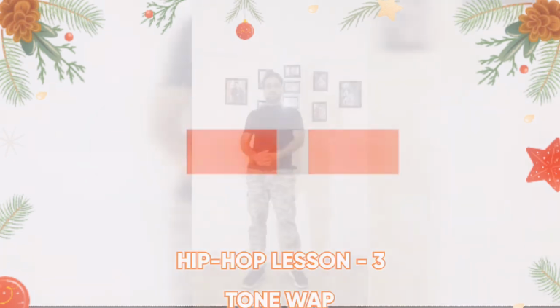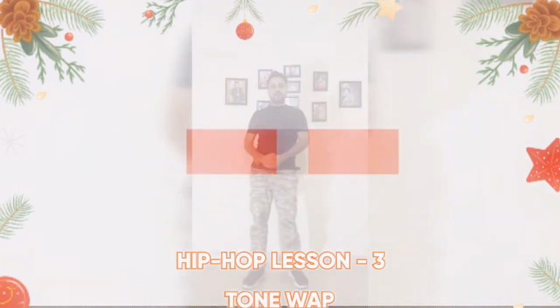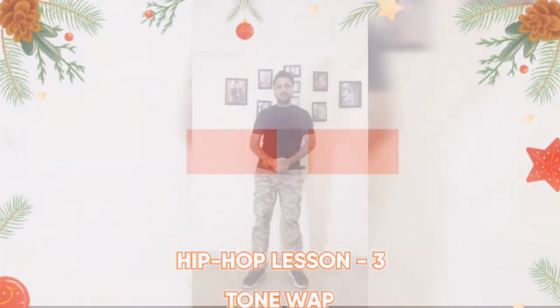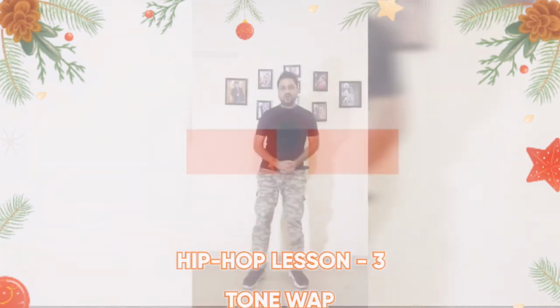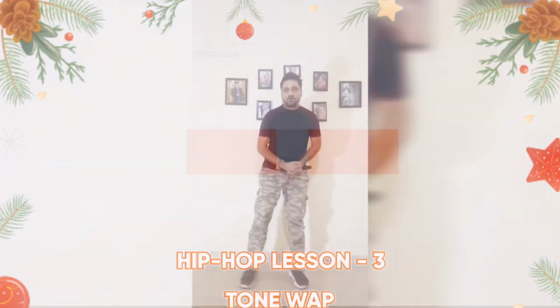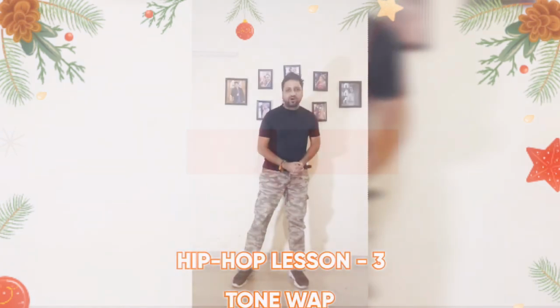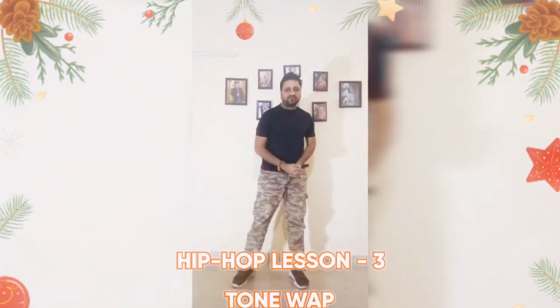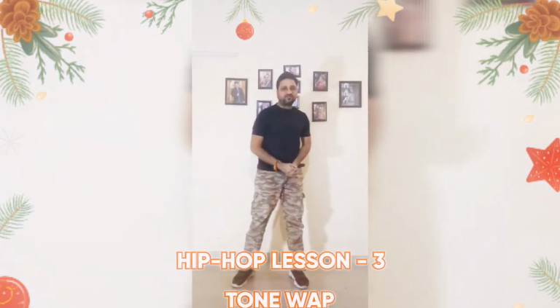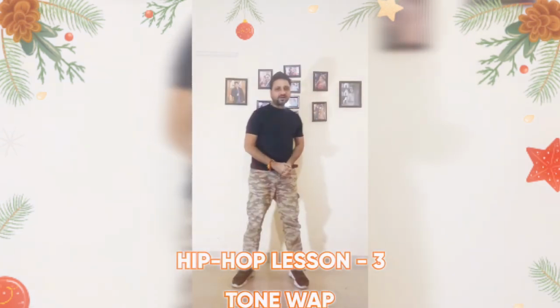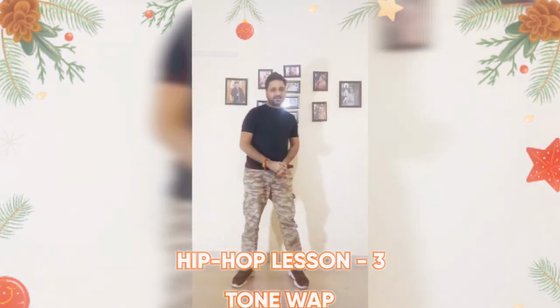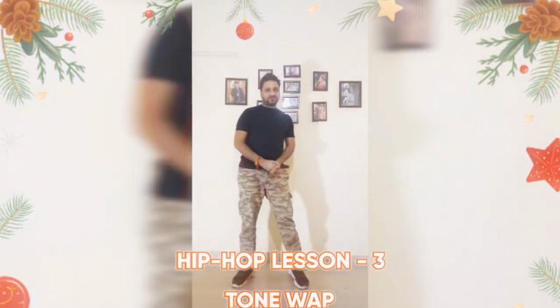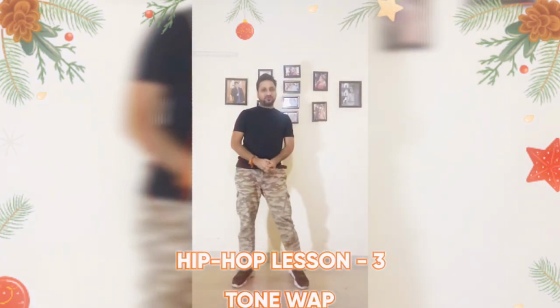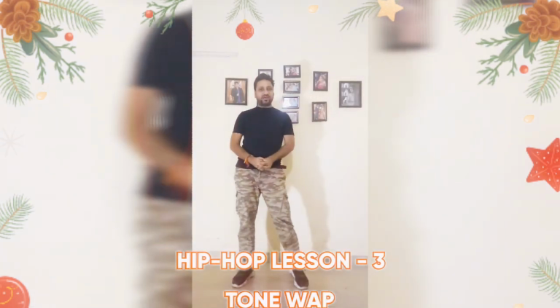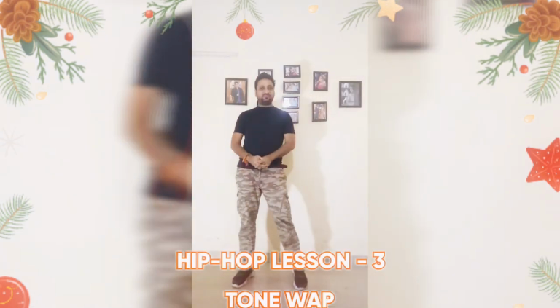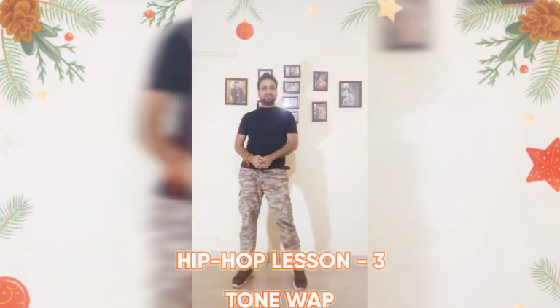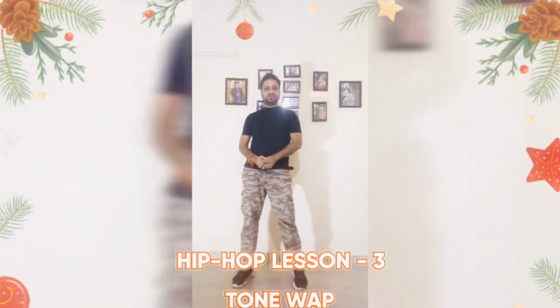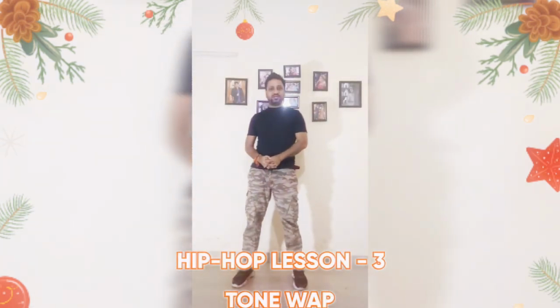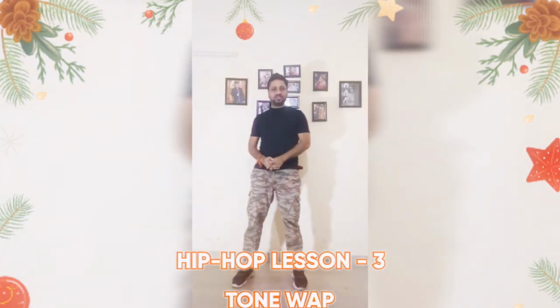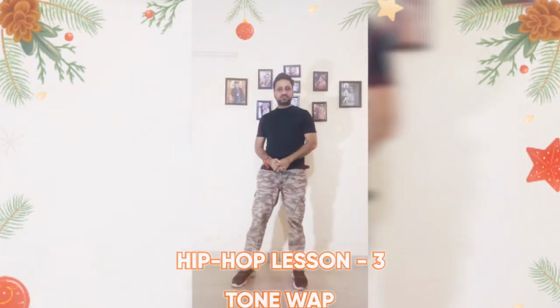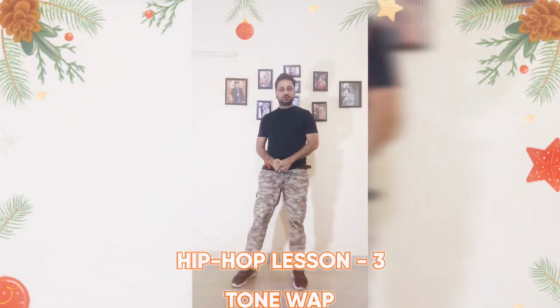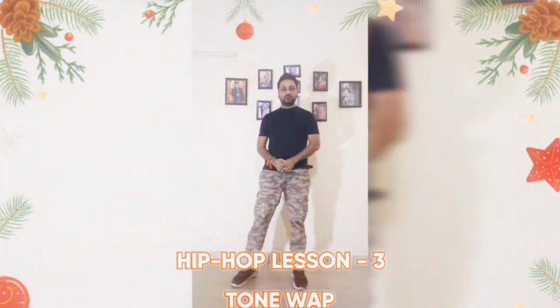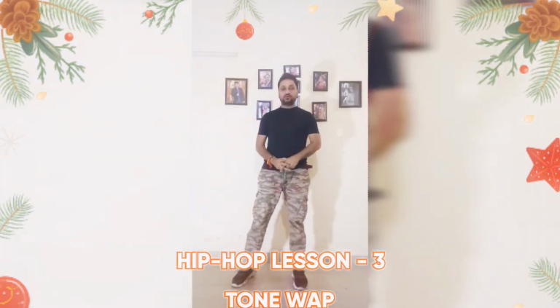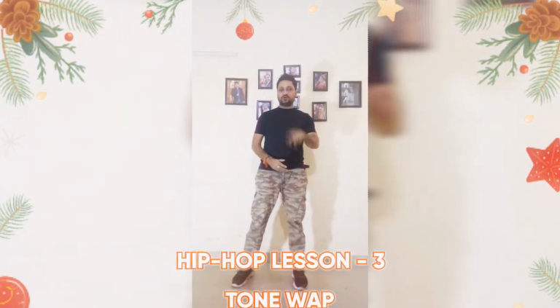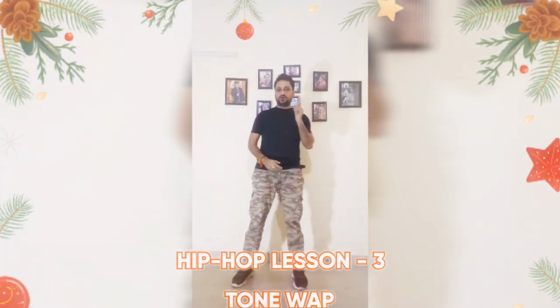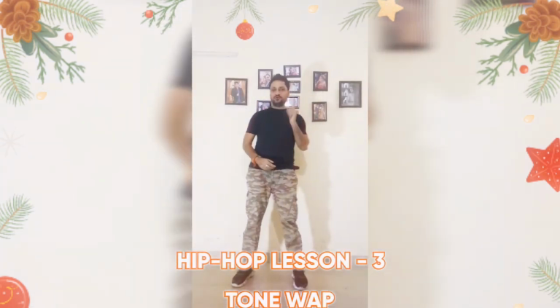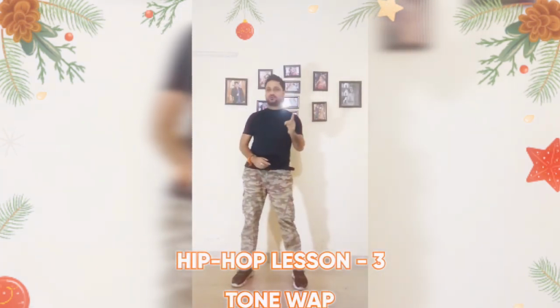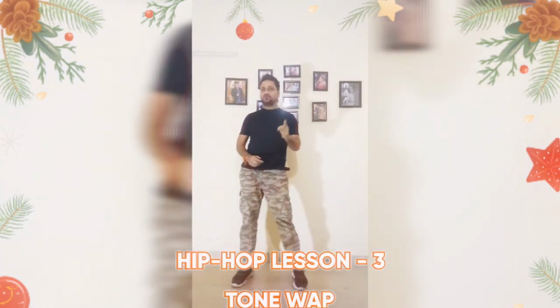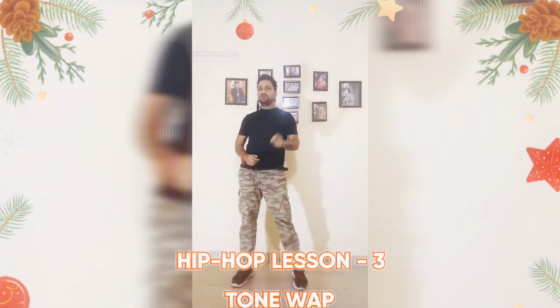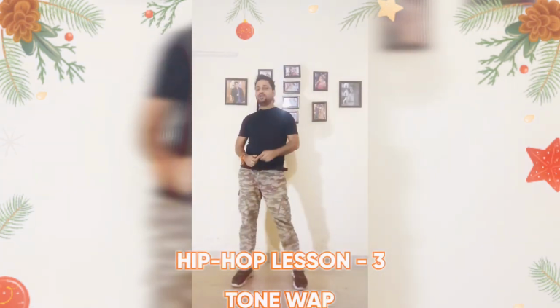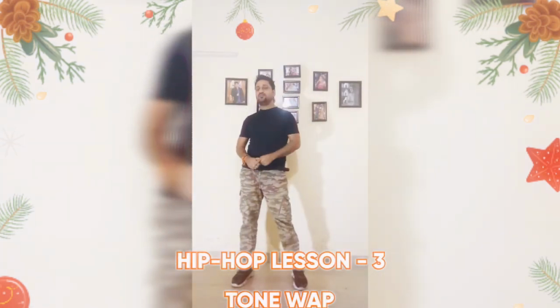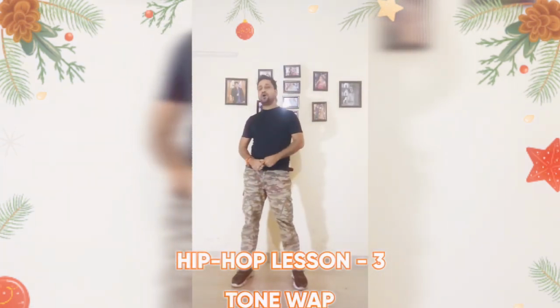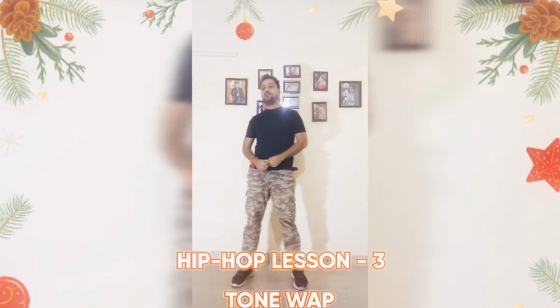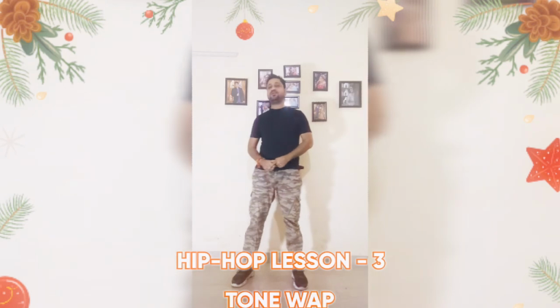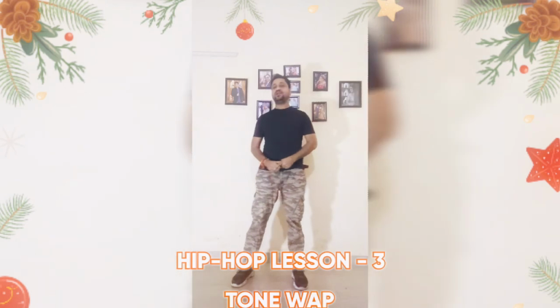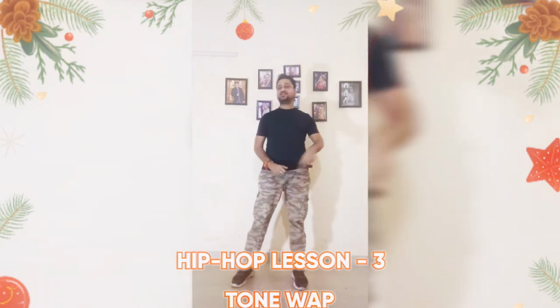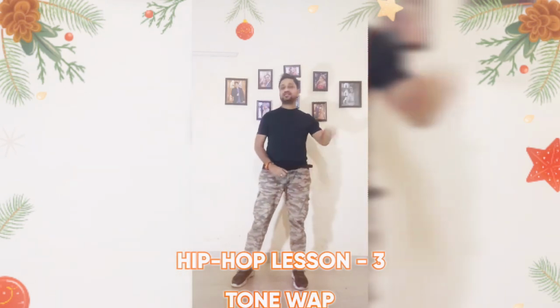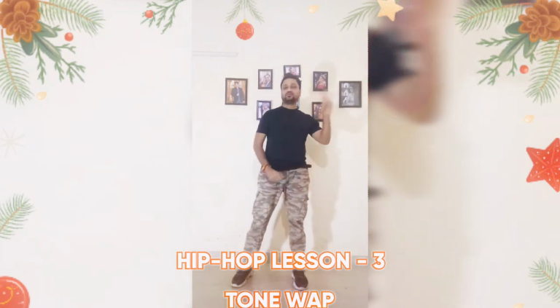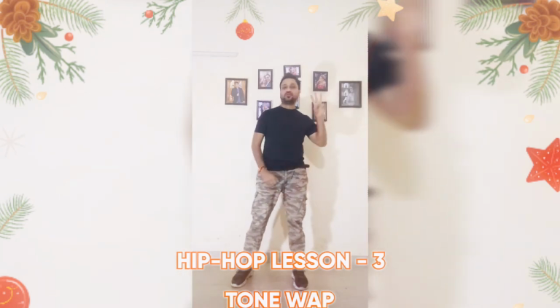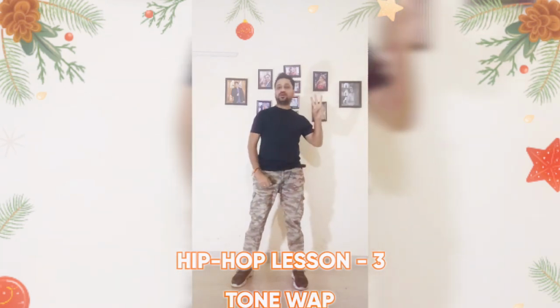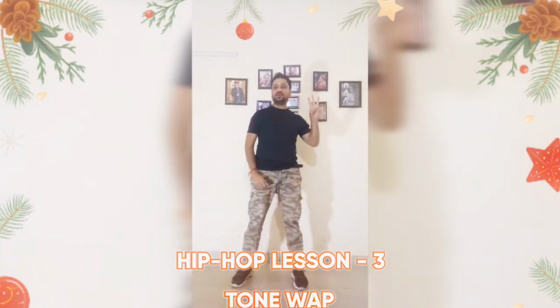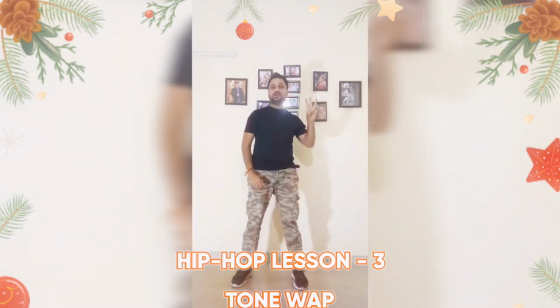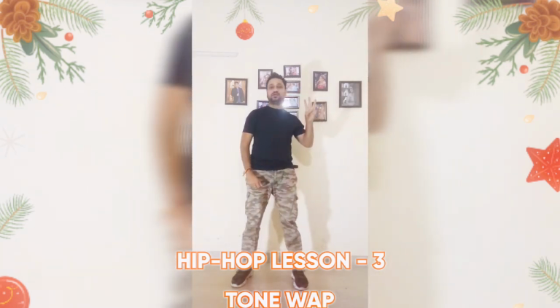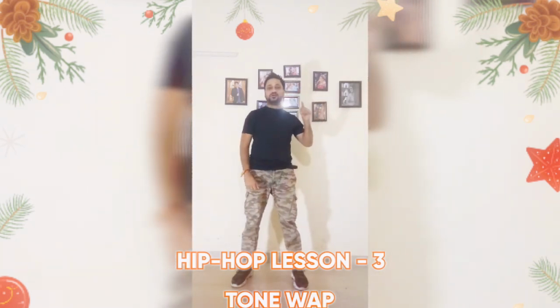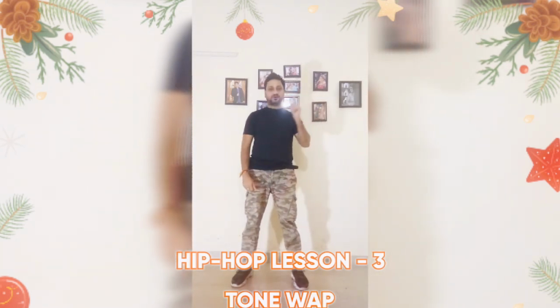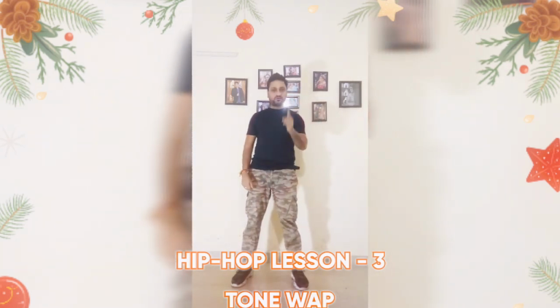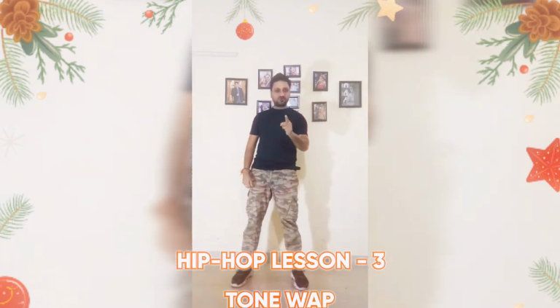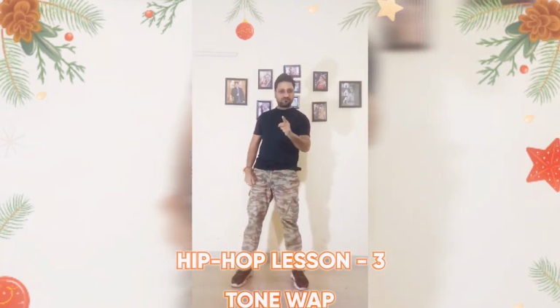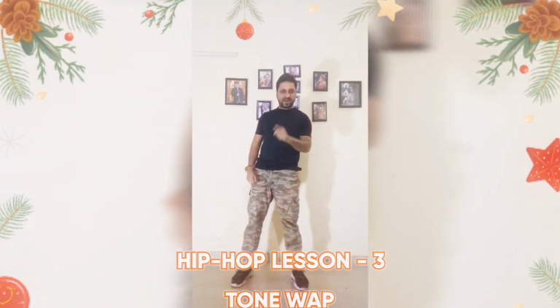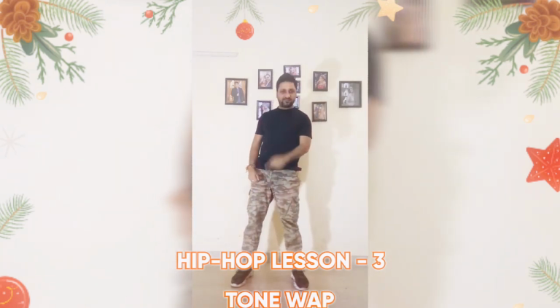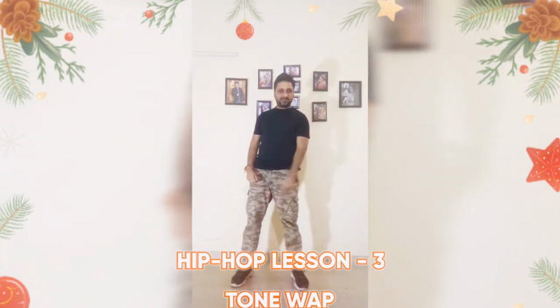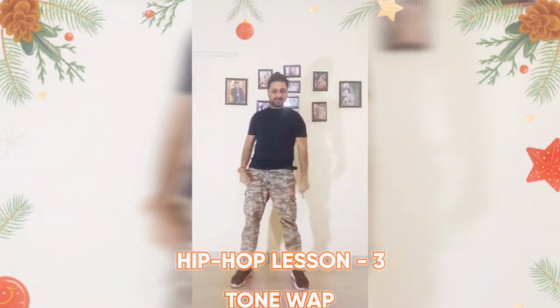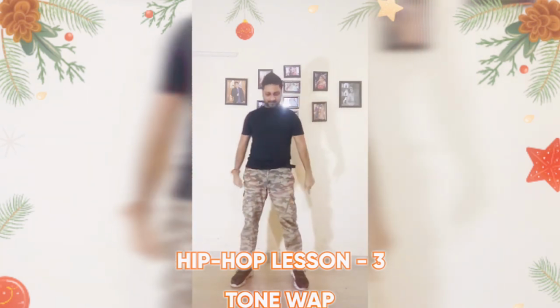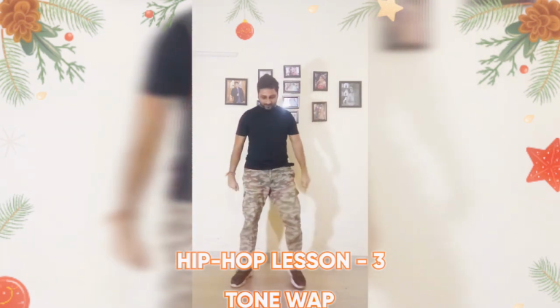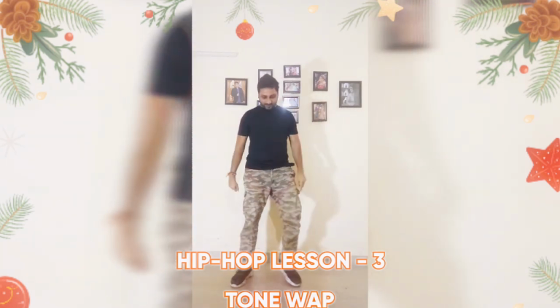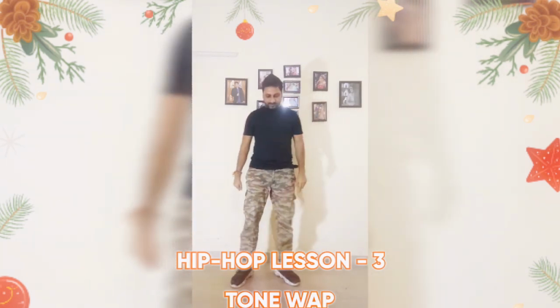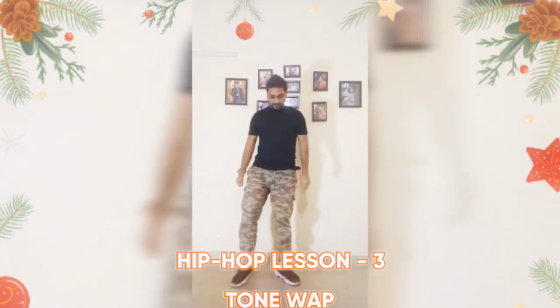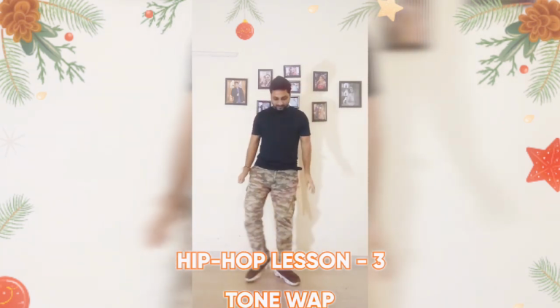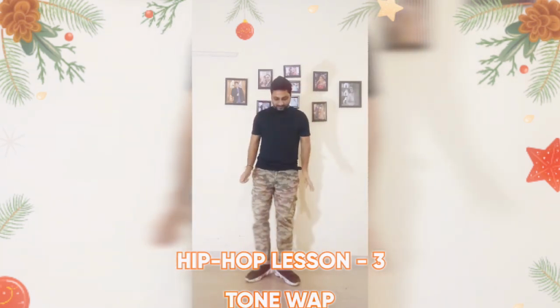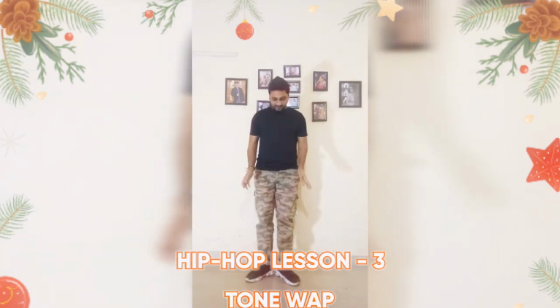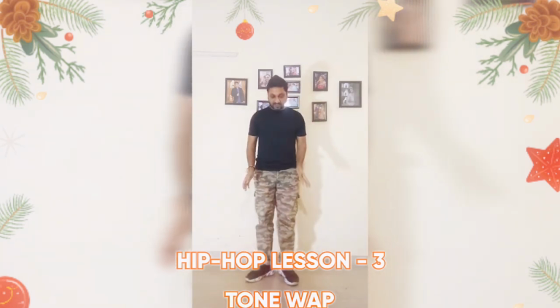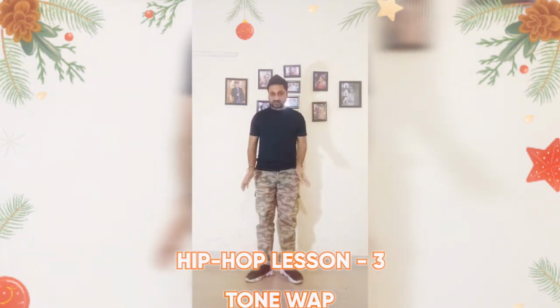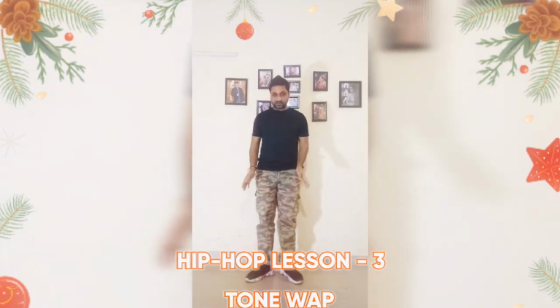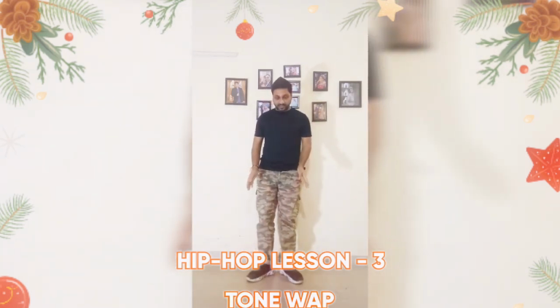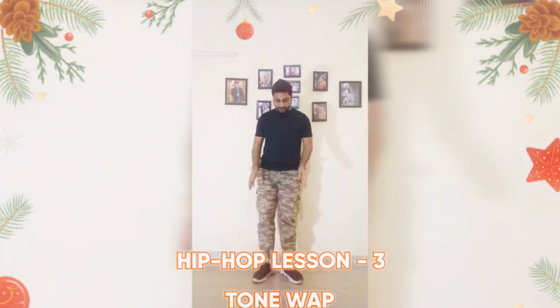Hello everyone, today I will teach you New School Hip Hop Lesson 3, Tone Wrap.